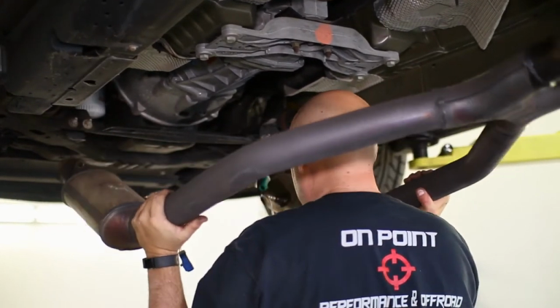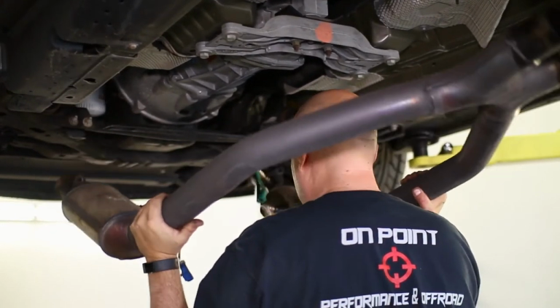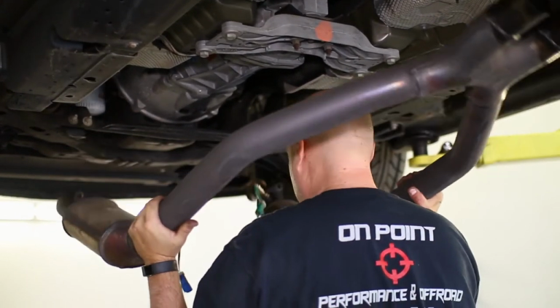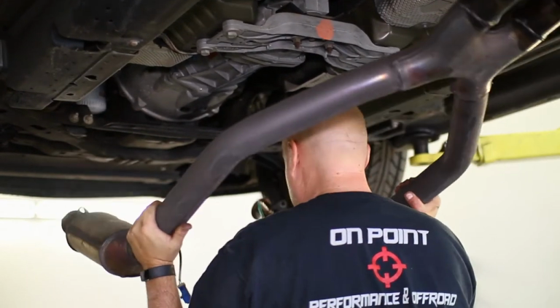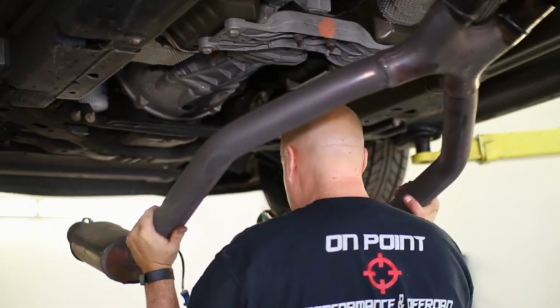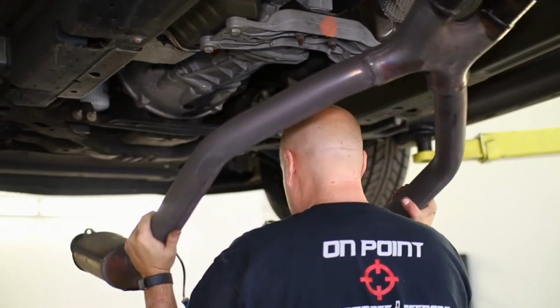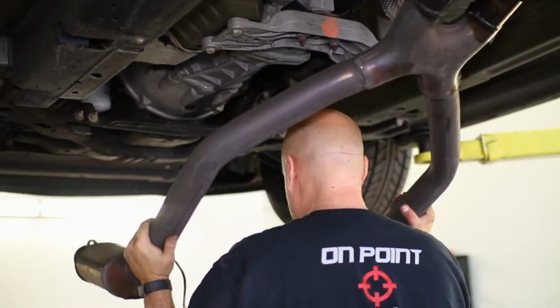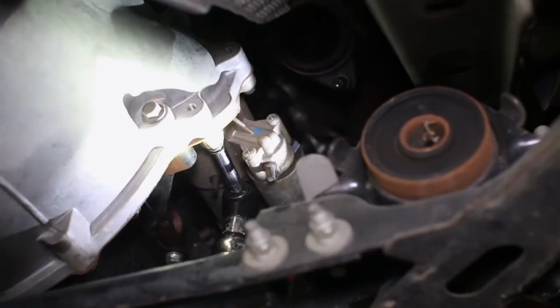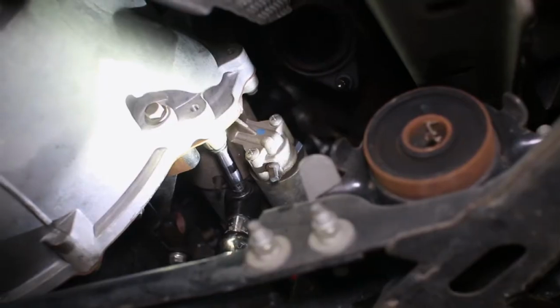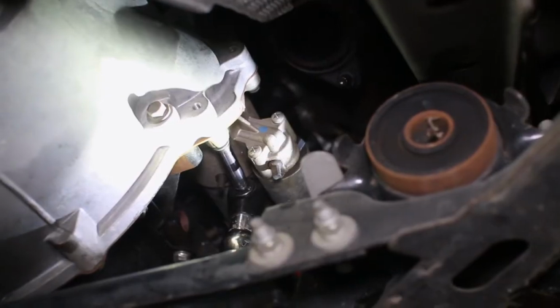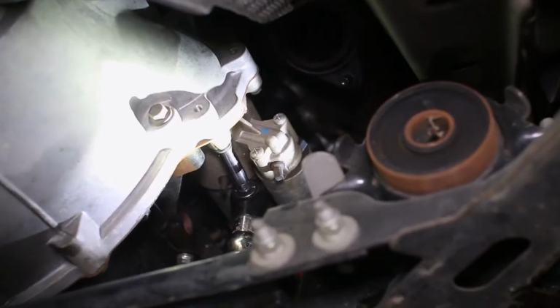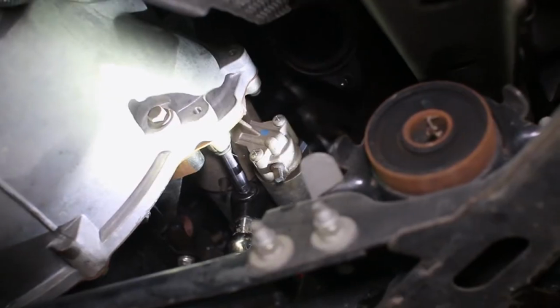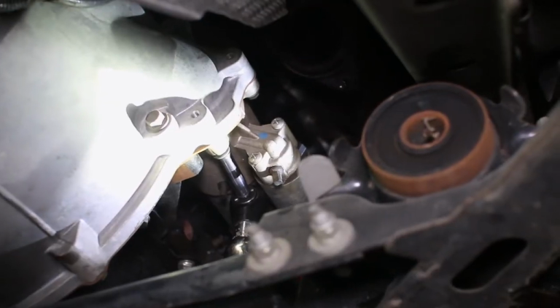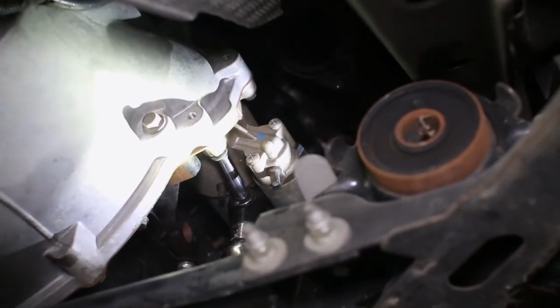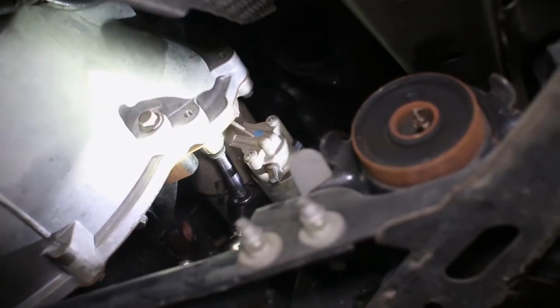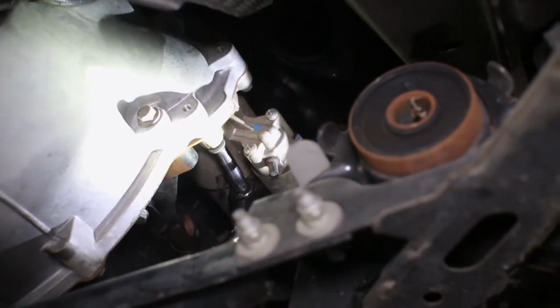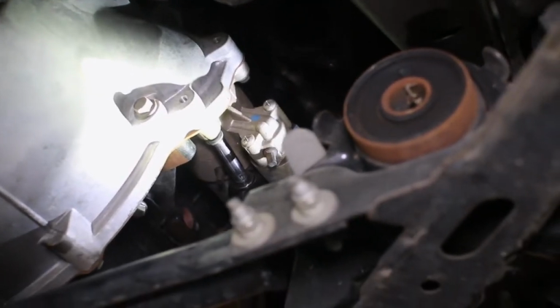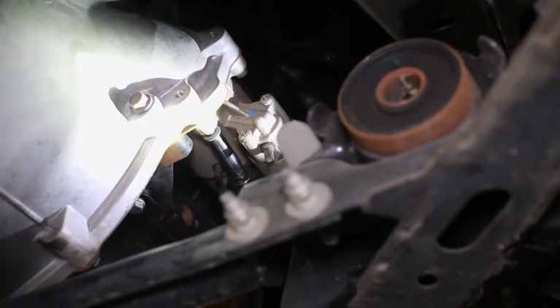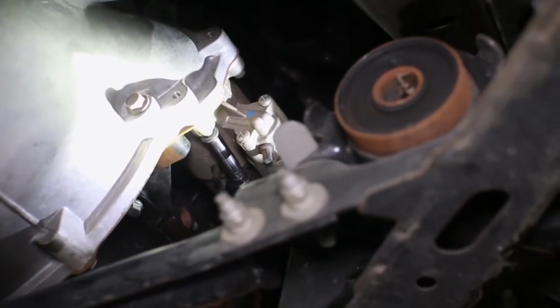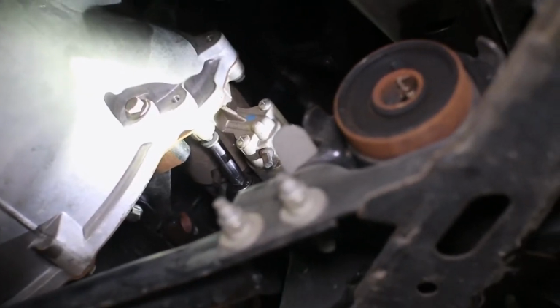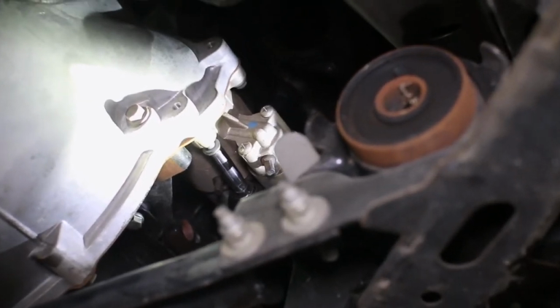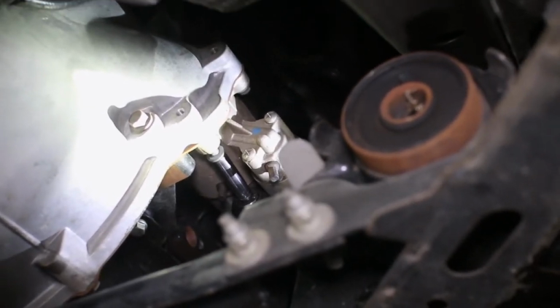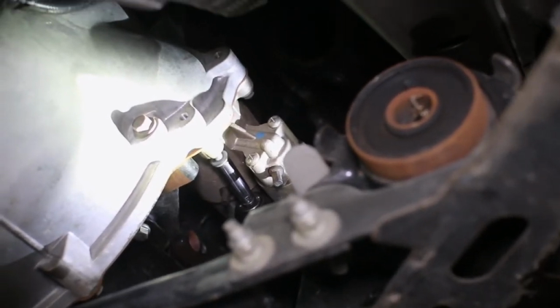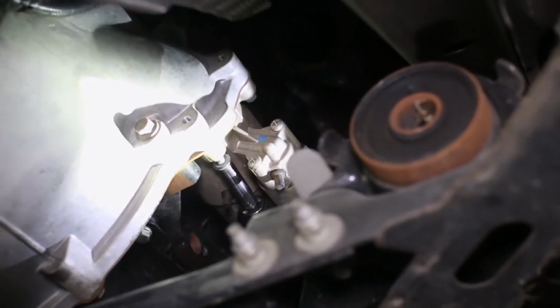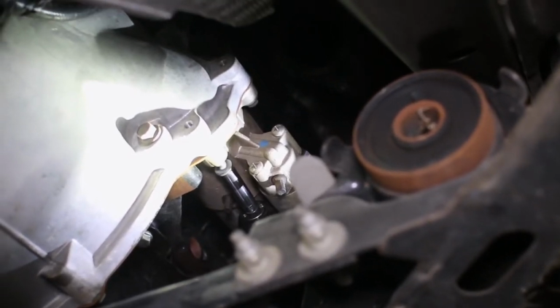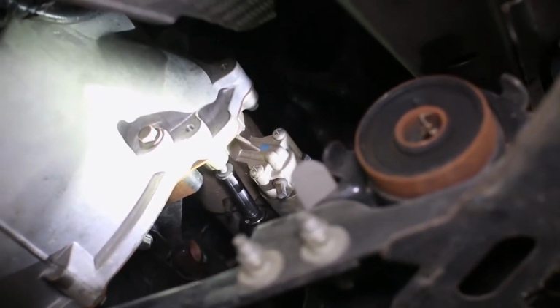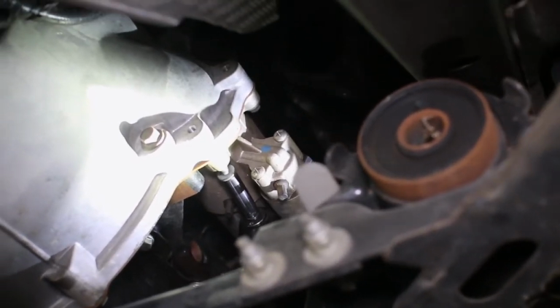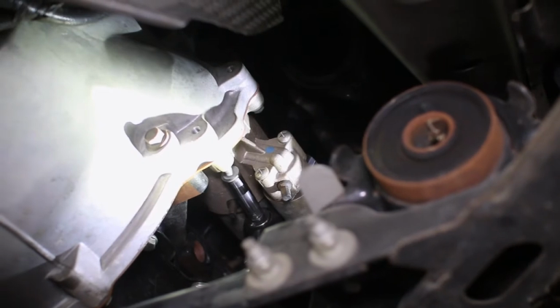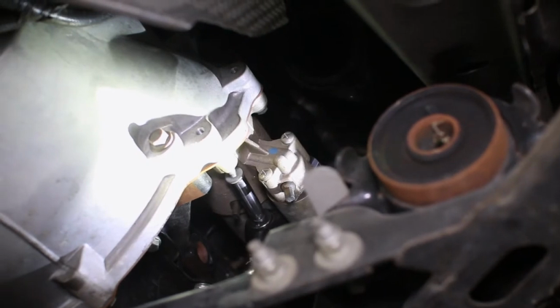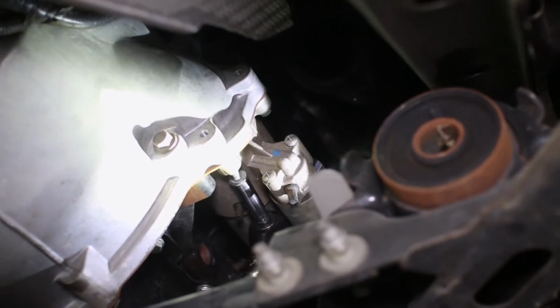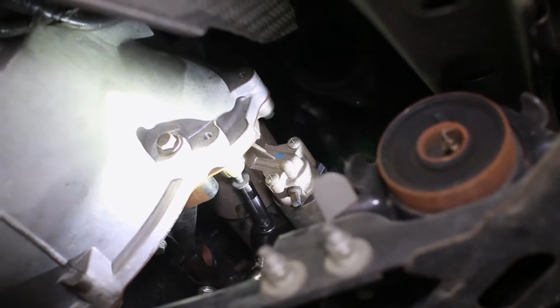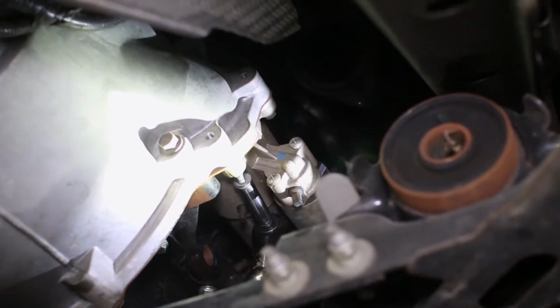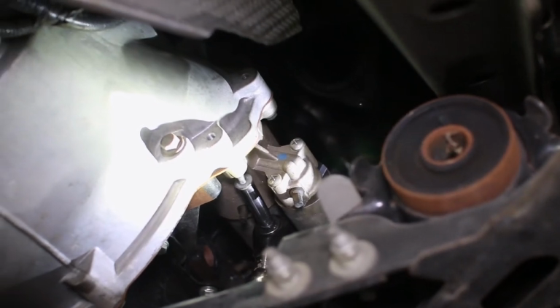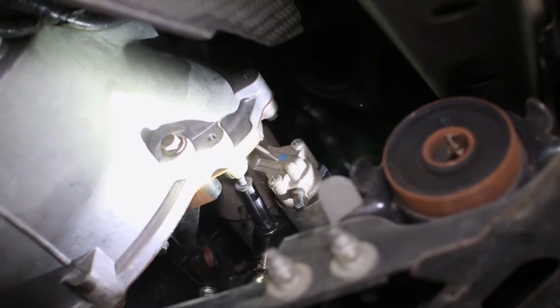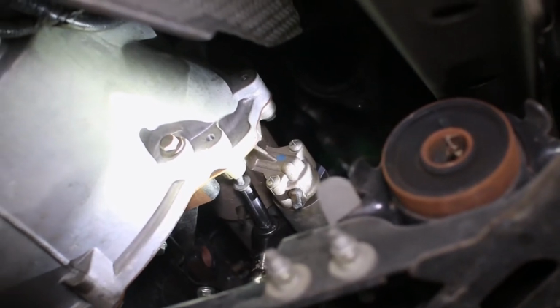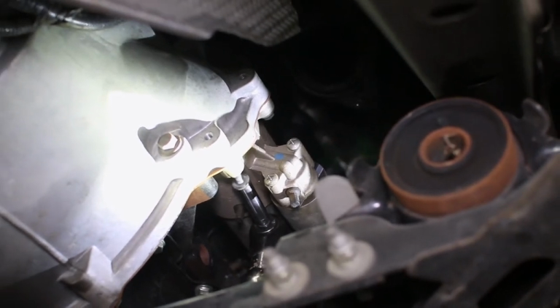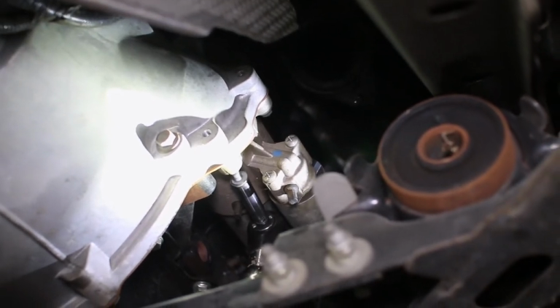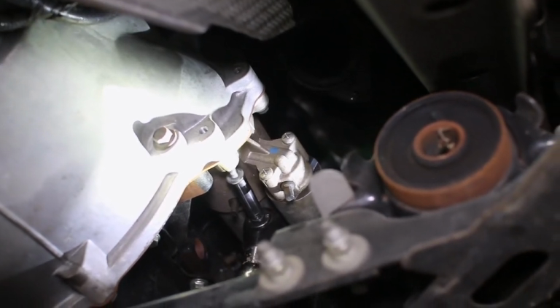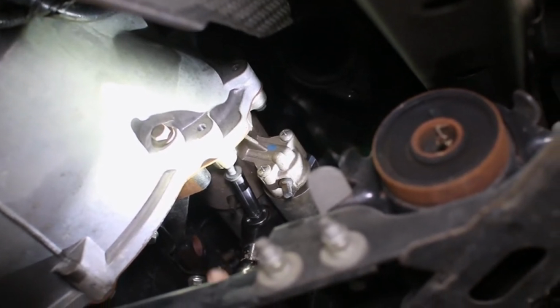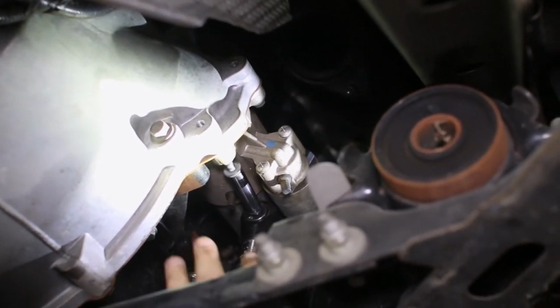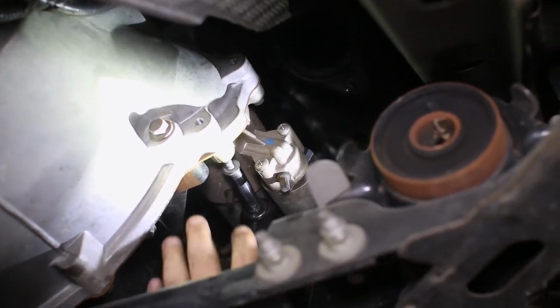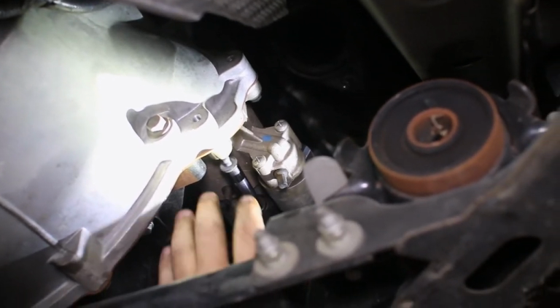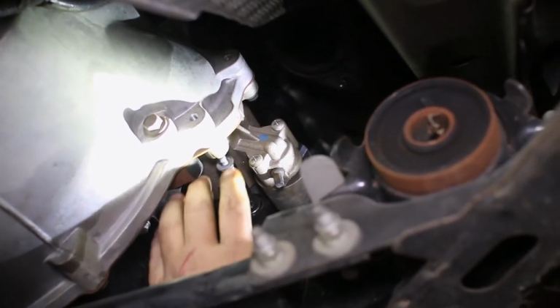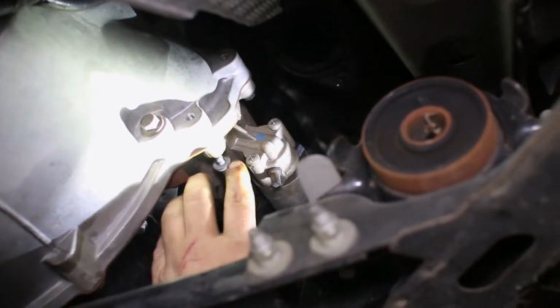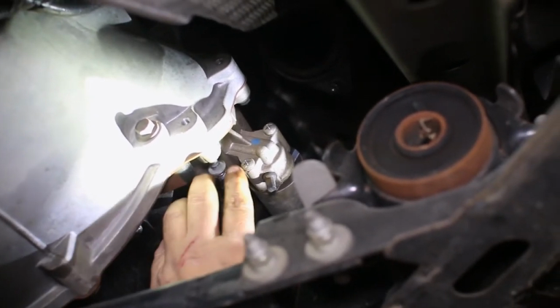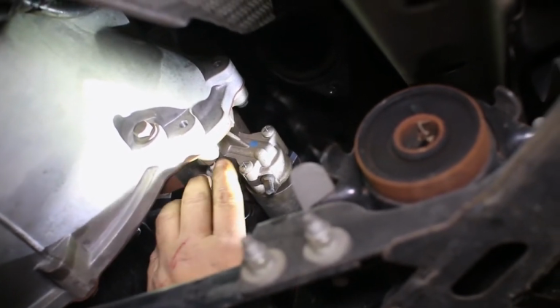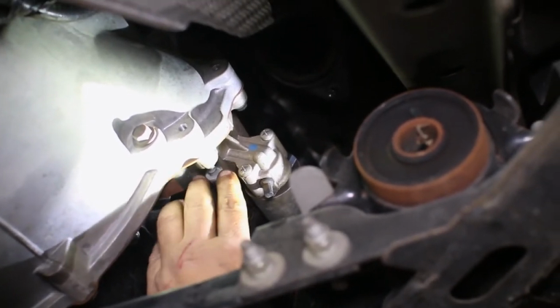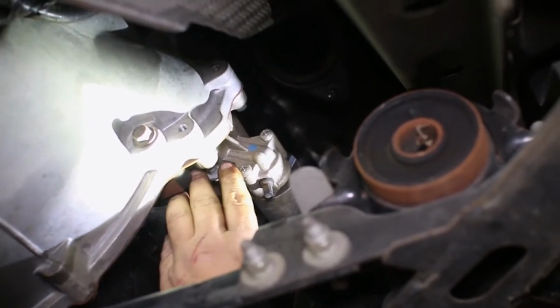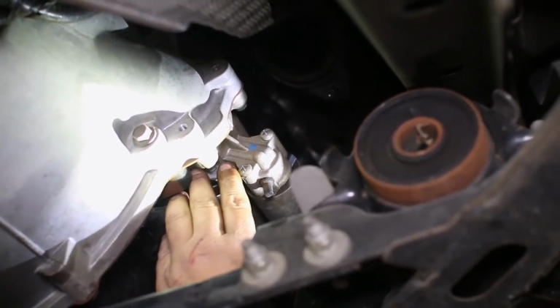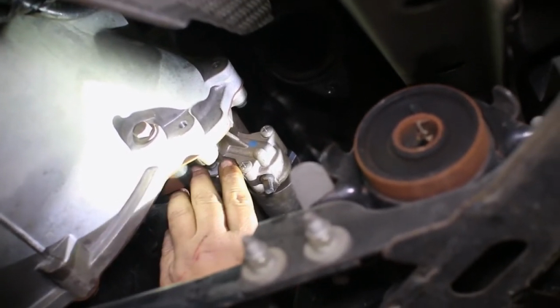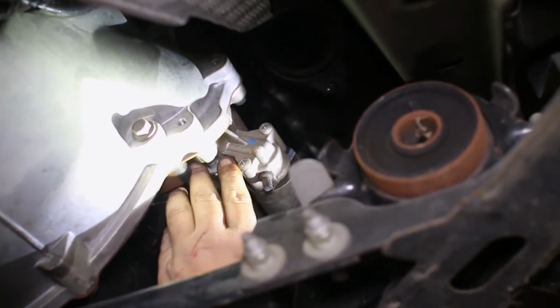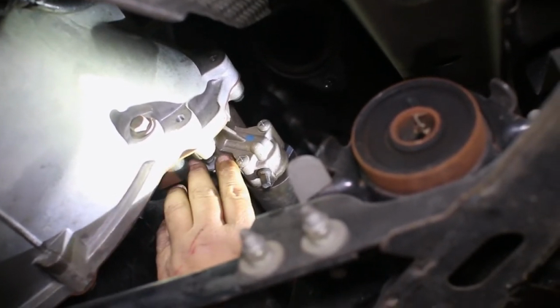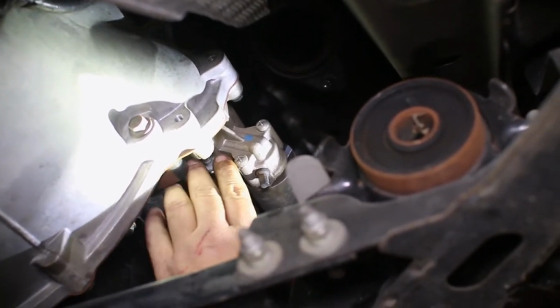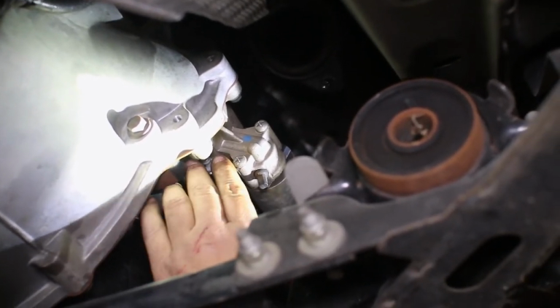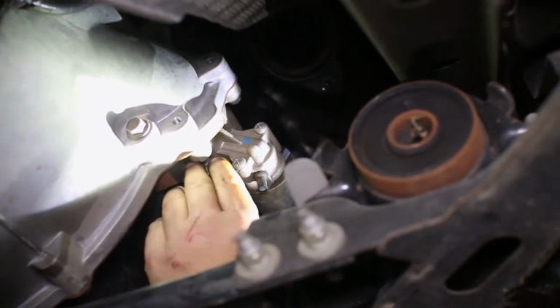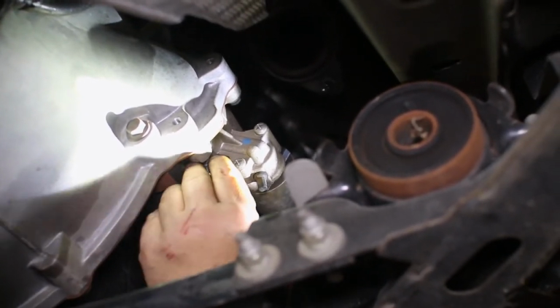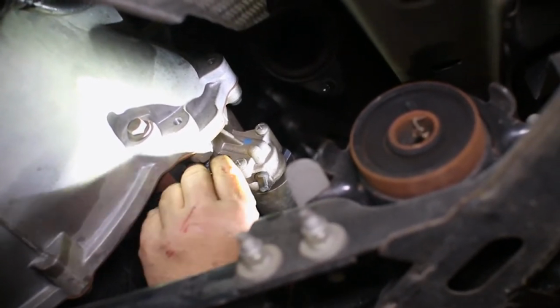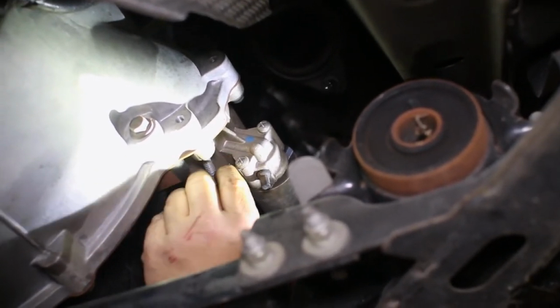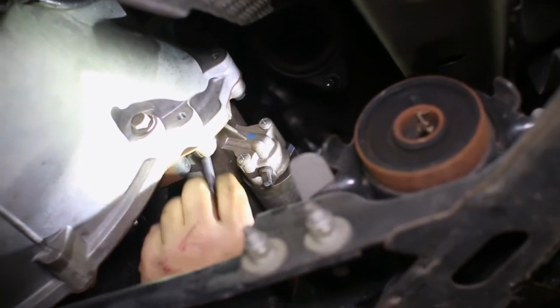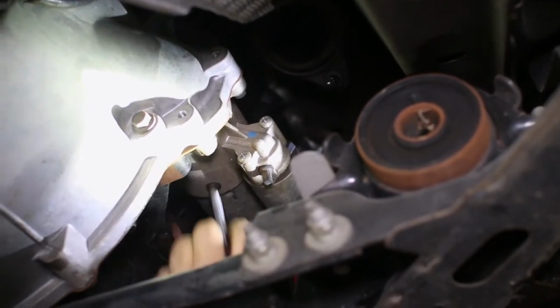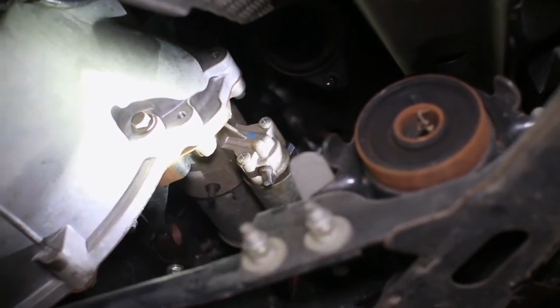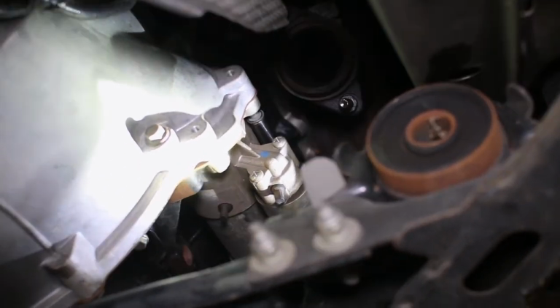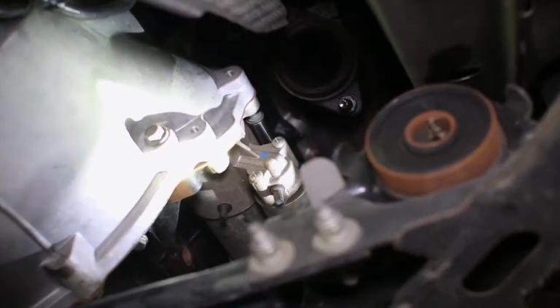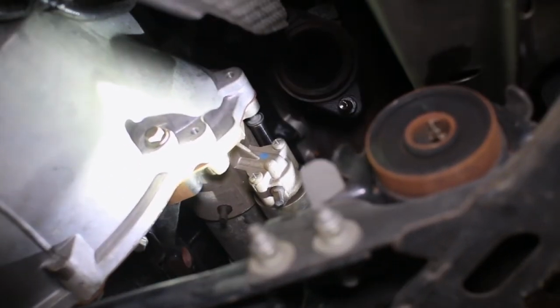On the side of the bell housing you will see the starter motor, which is held in with three bolts. Remove it from the transmission and set it aside.